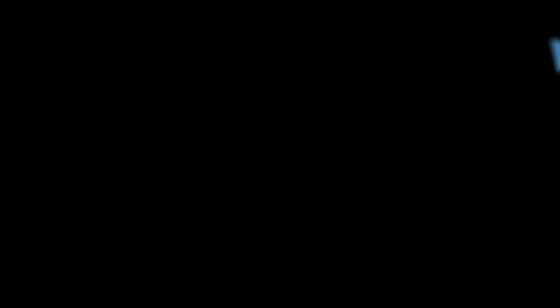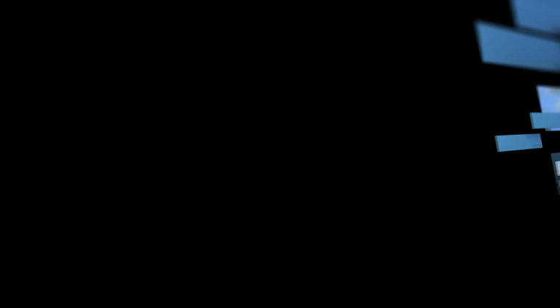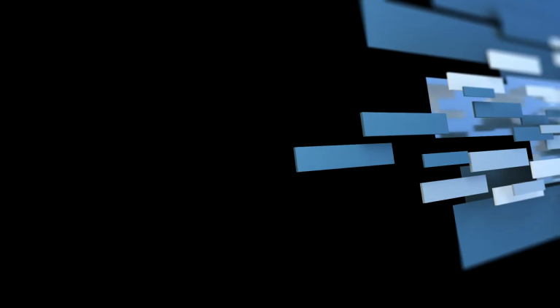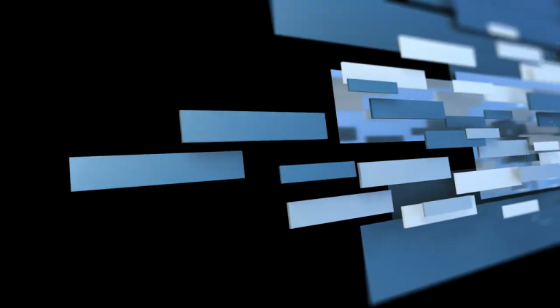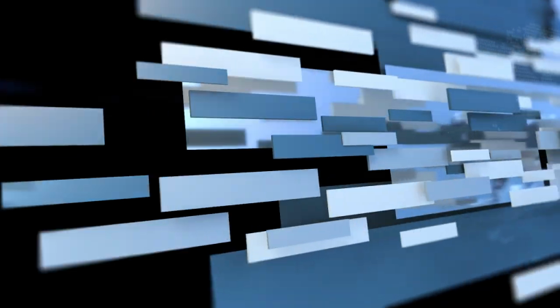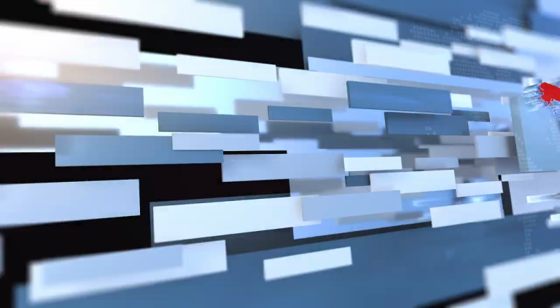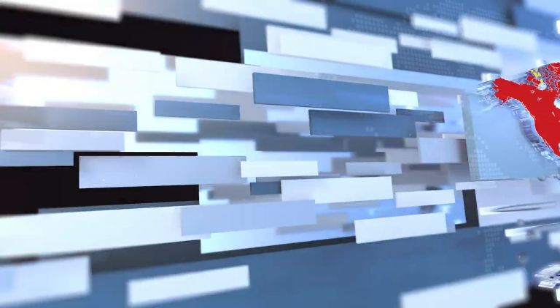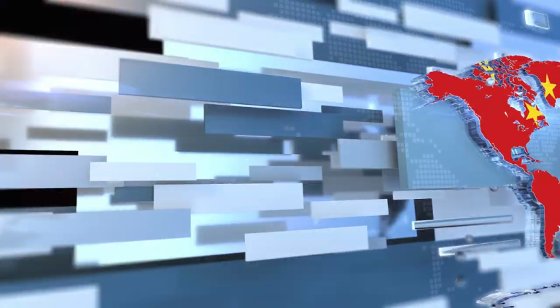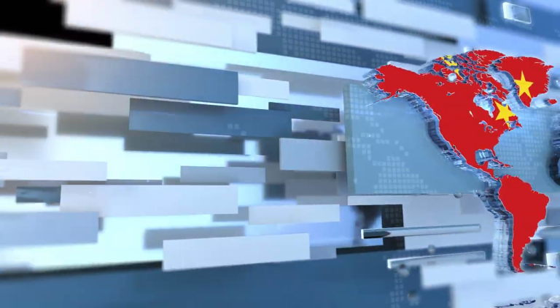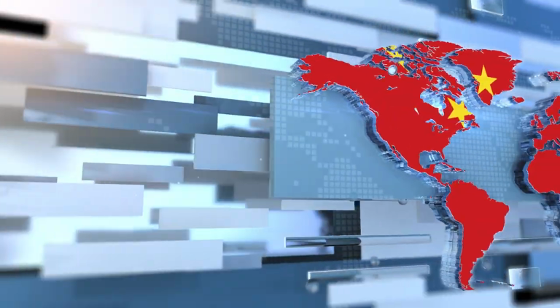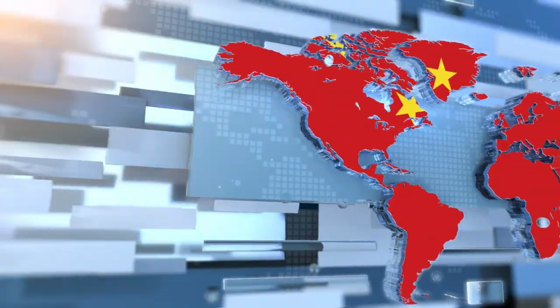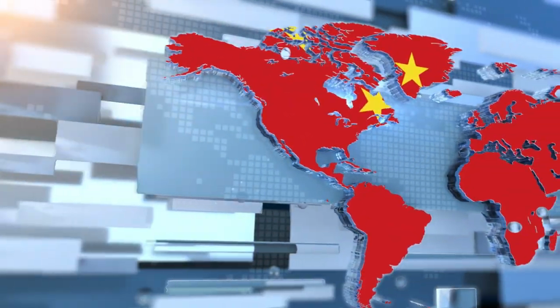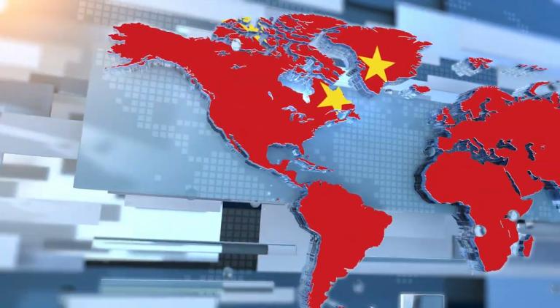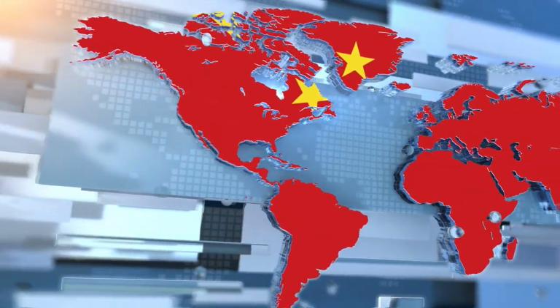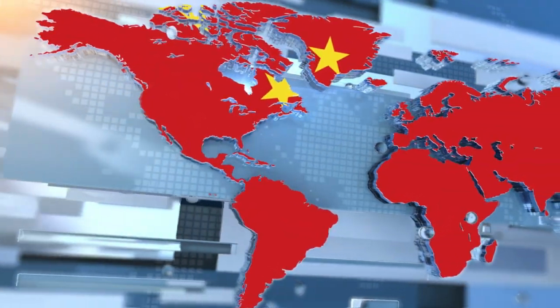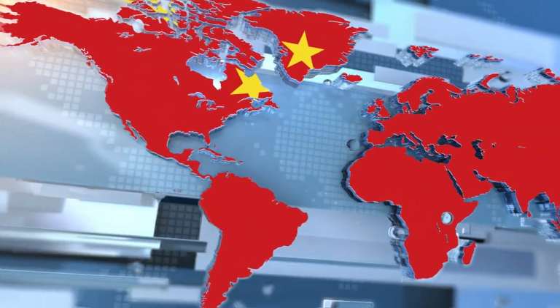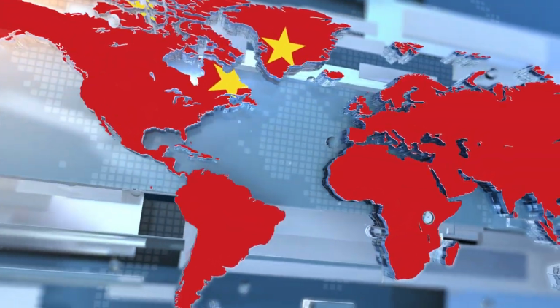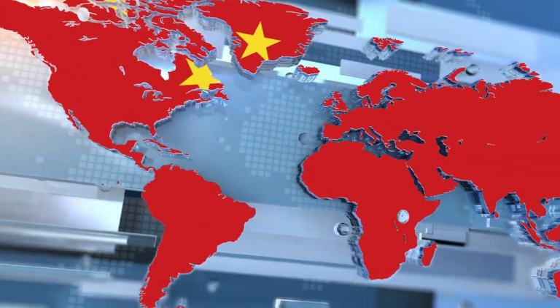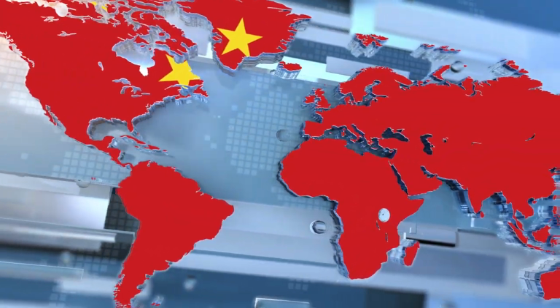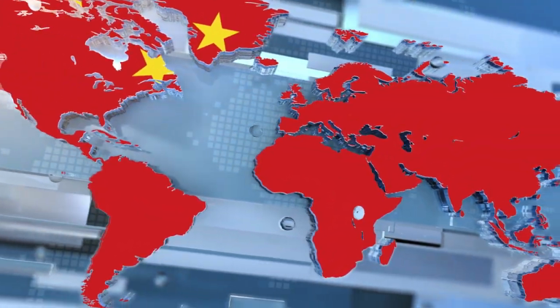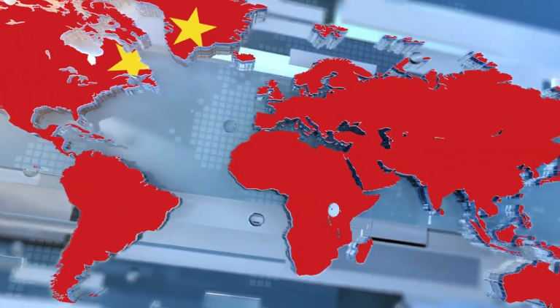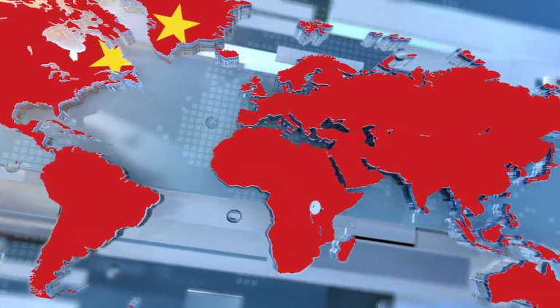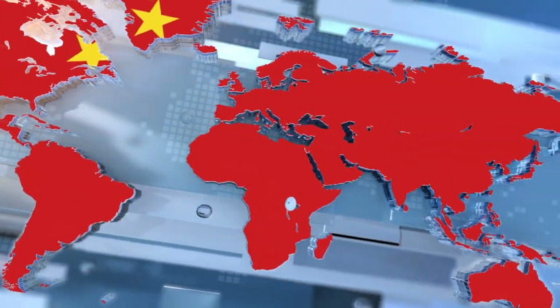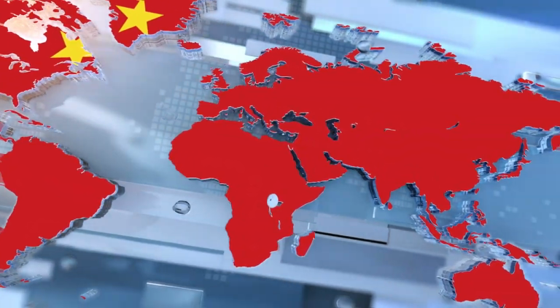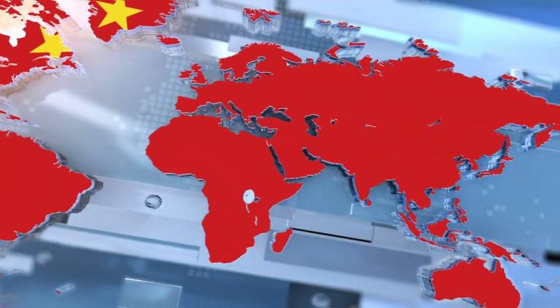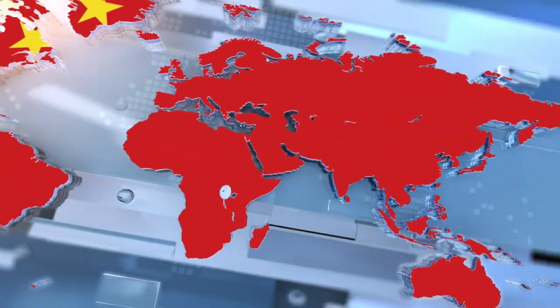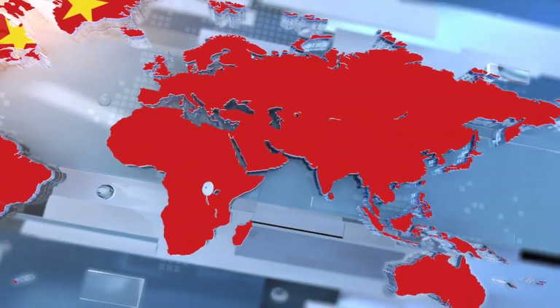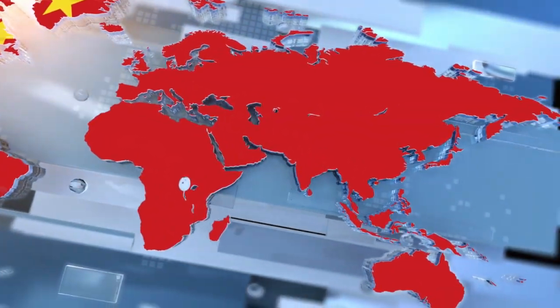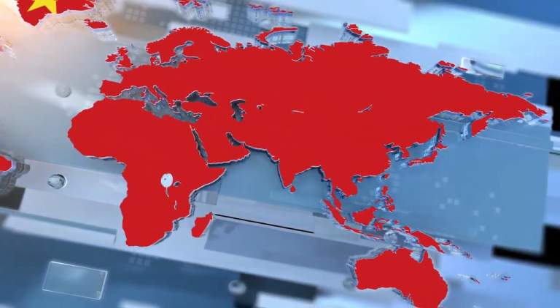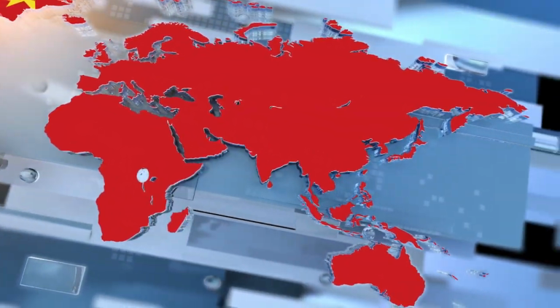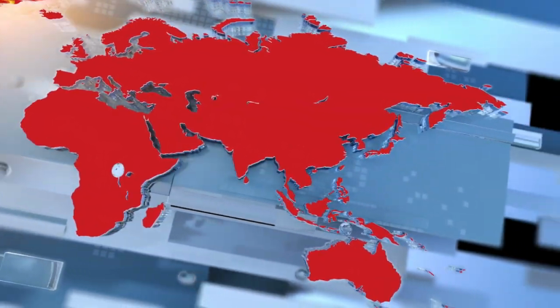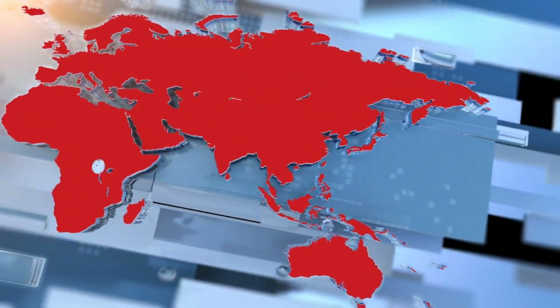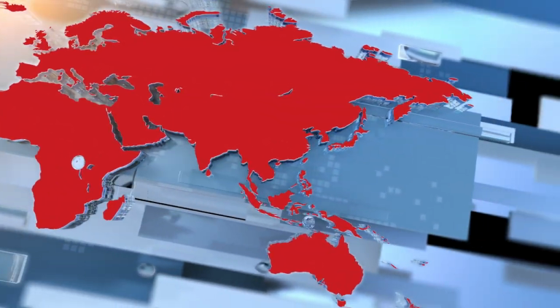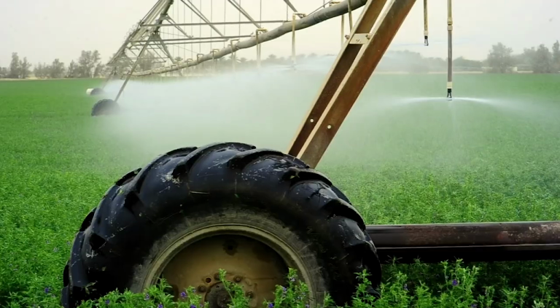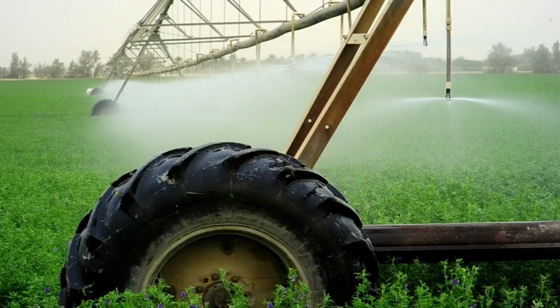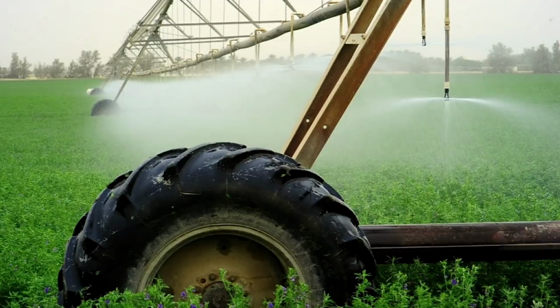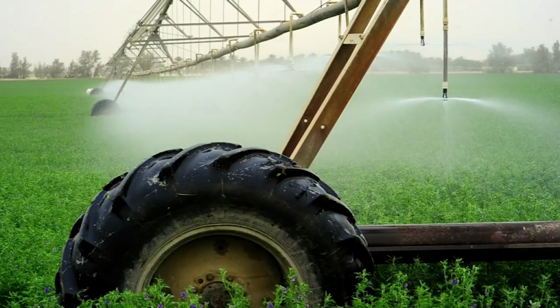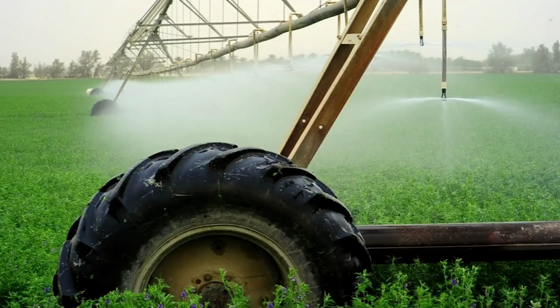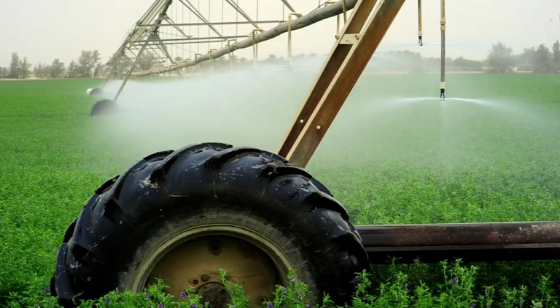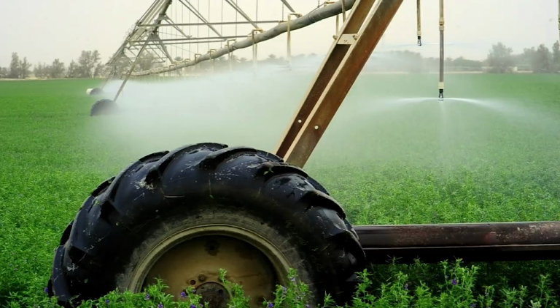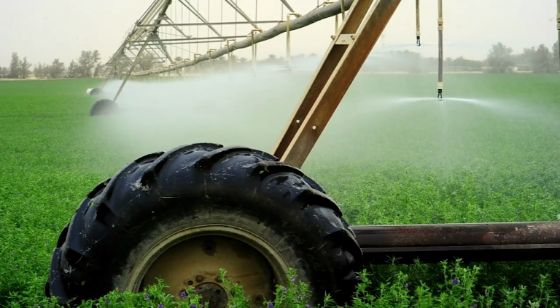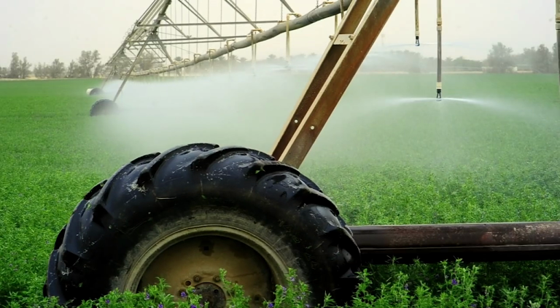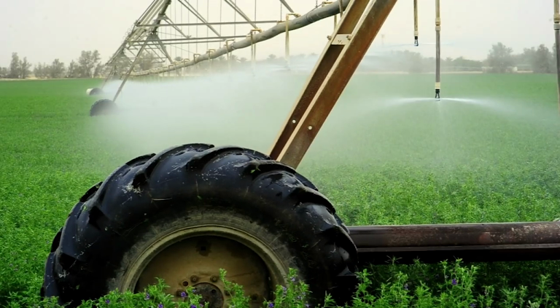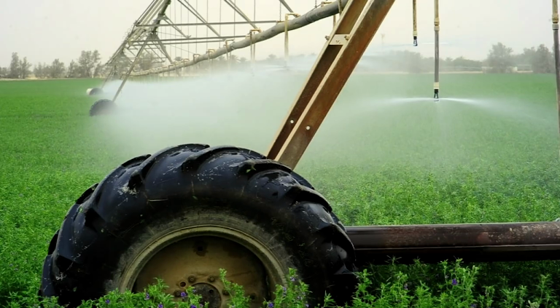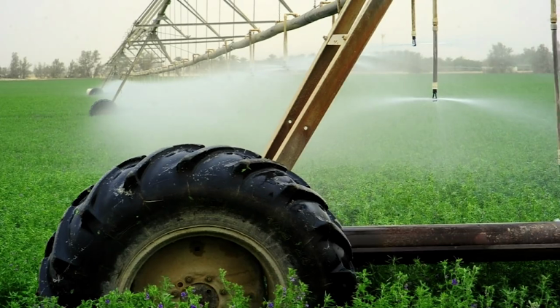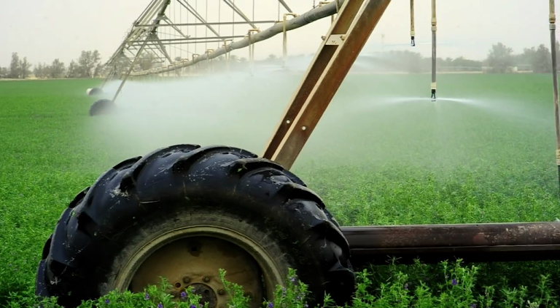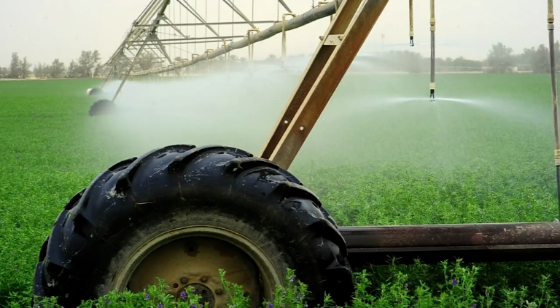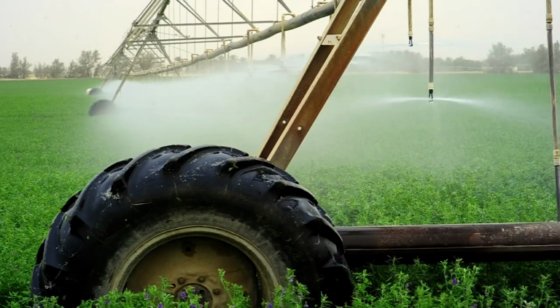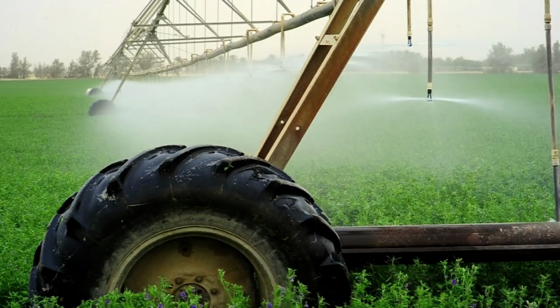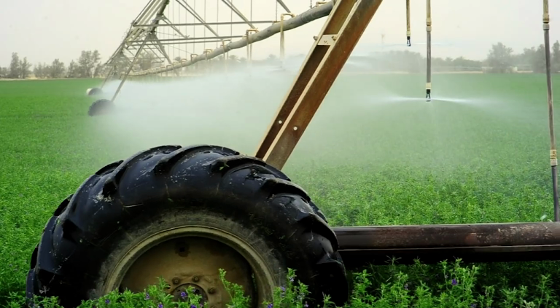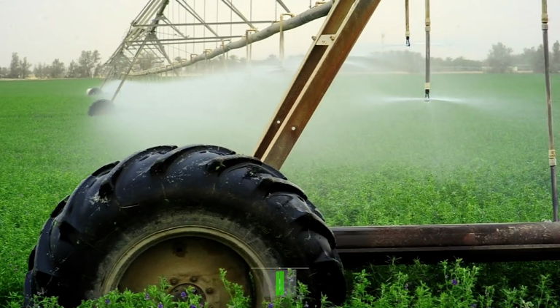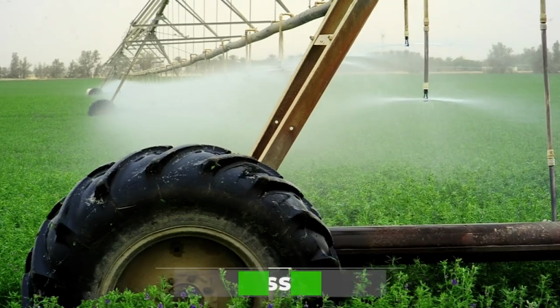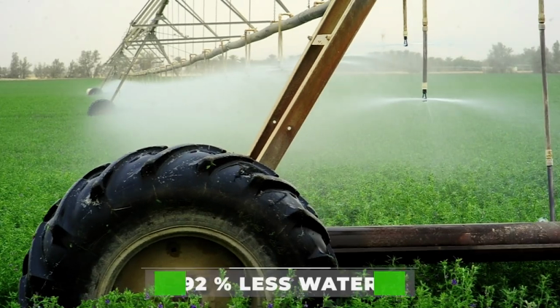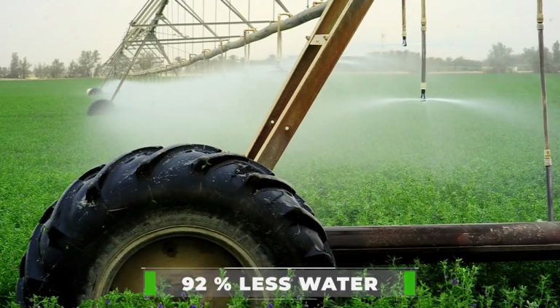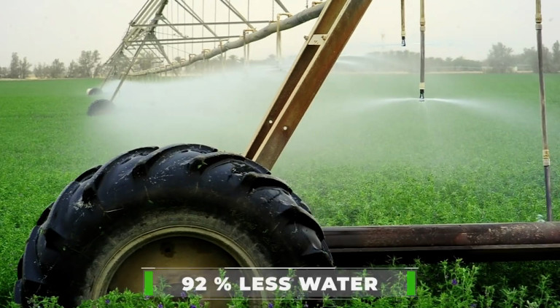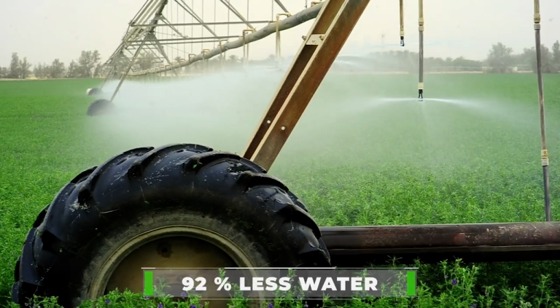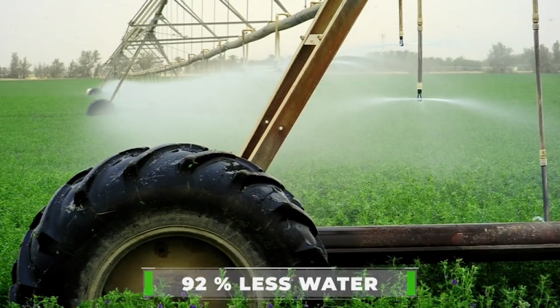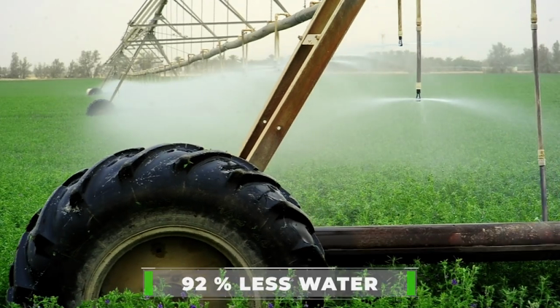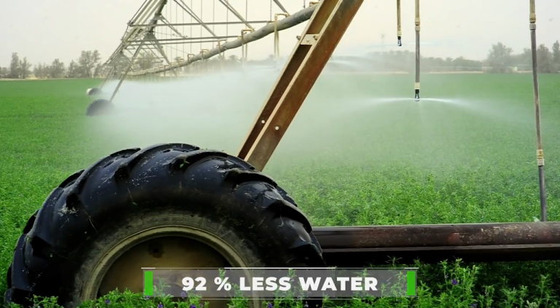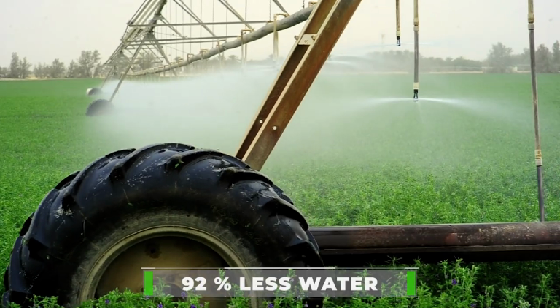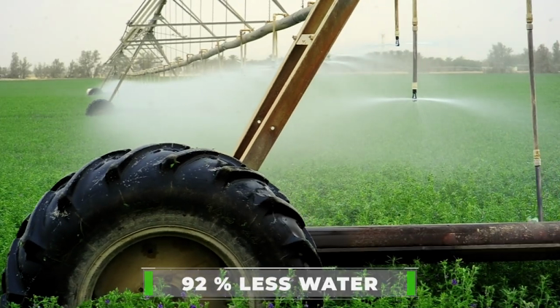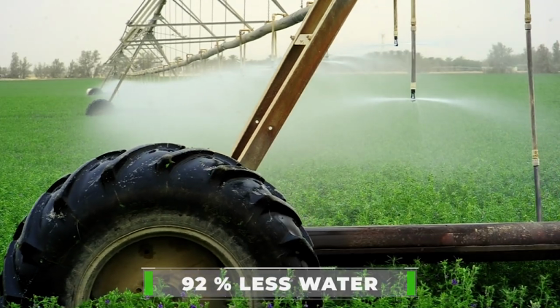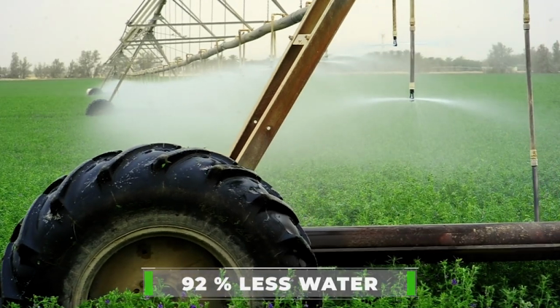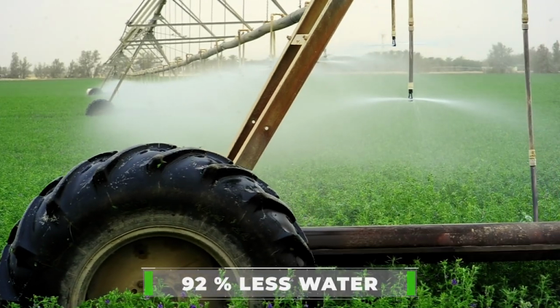China is leading the way with the kind of farming techniques they are using — a technique that uses much less soil and up to 92 percent less water.